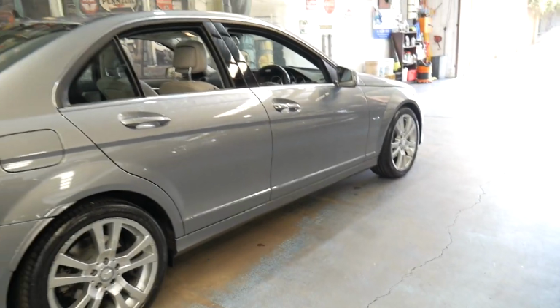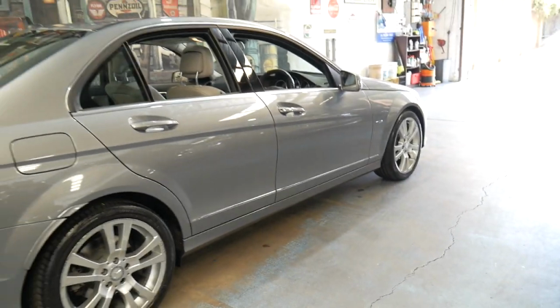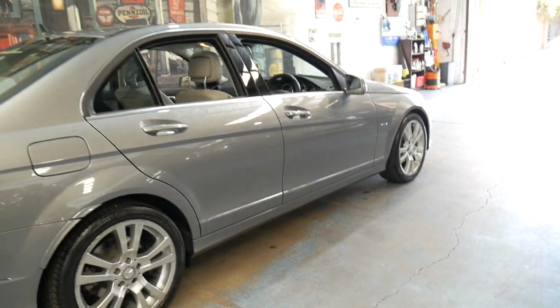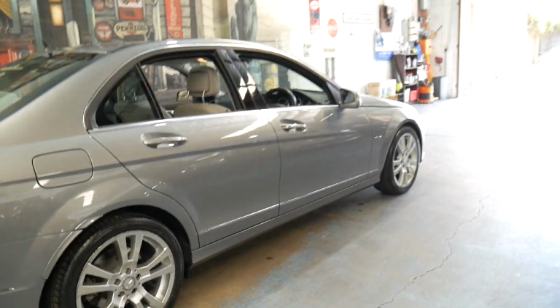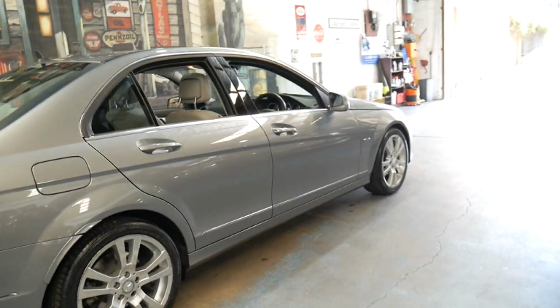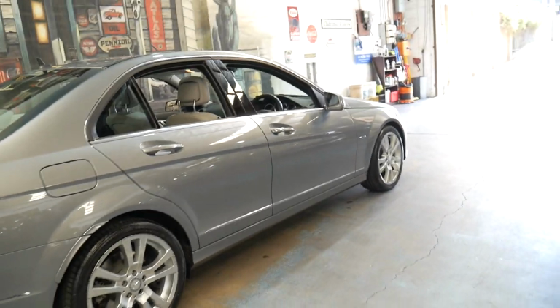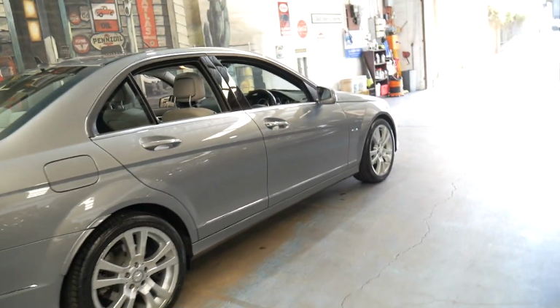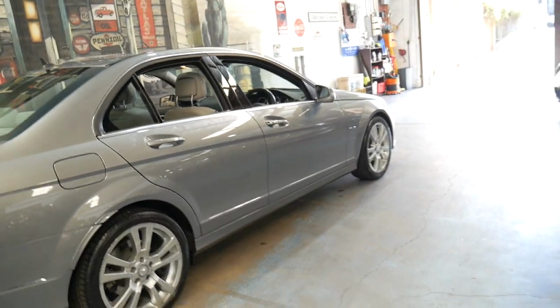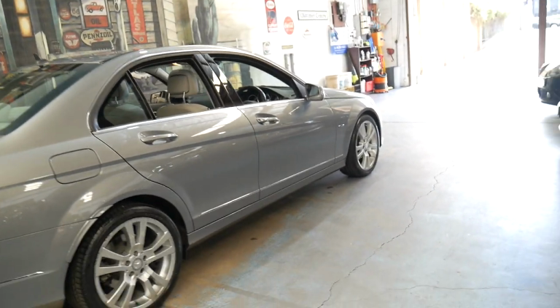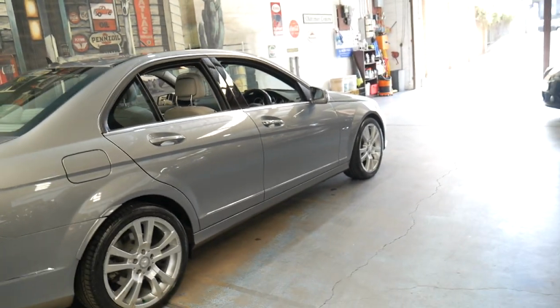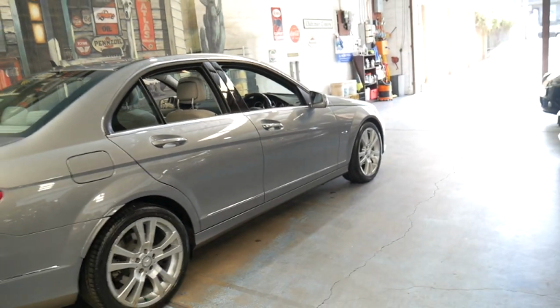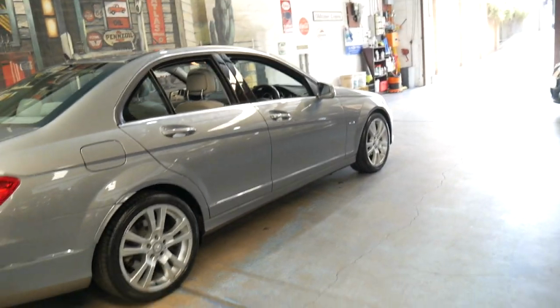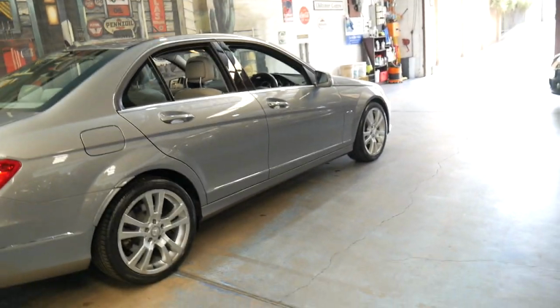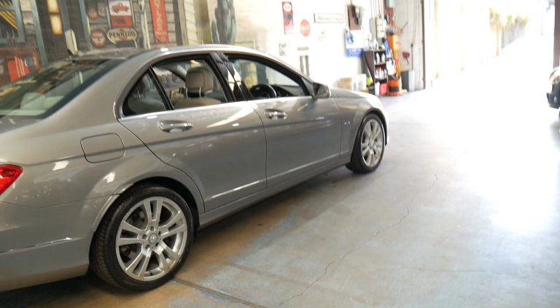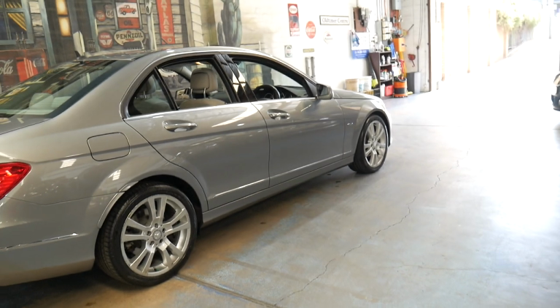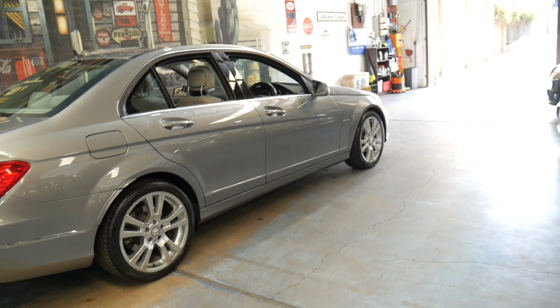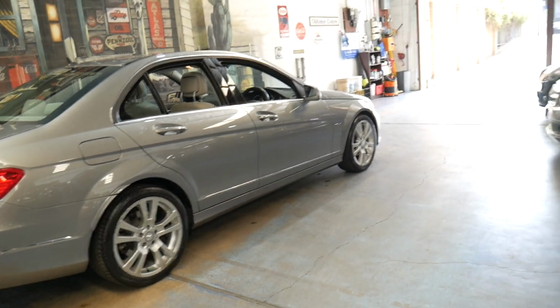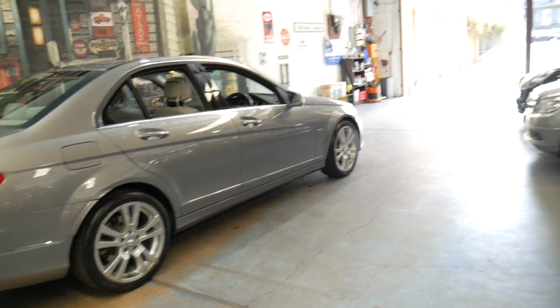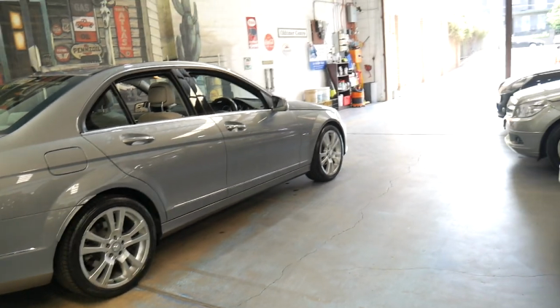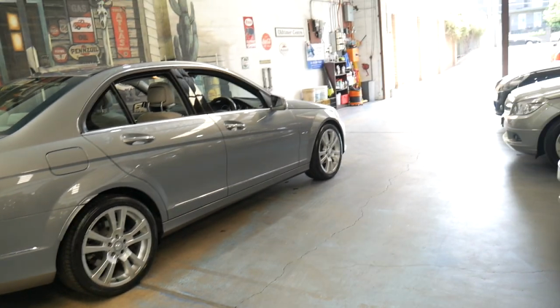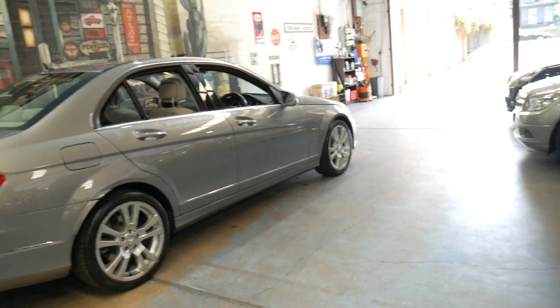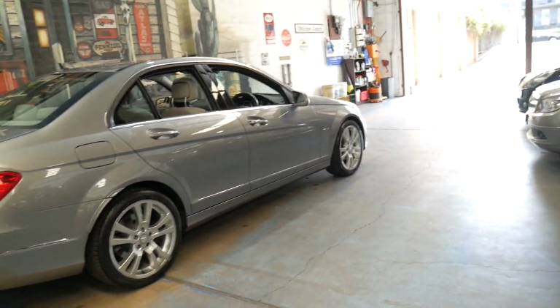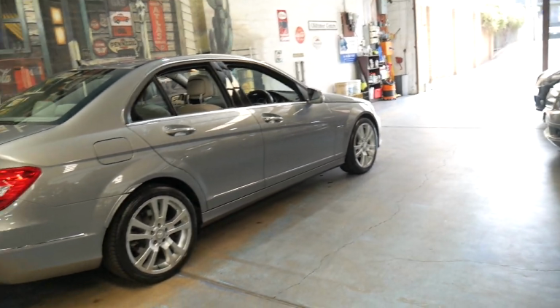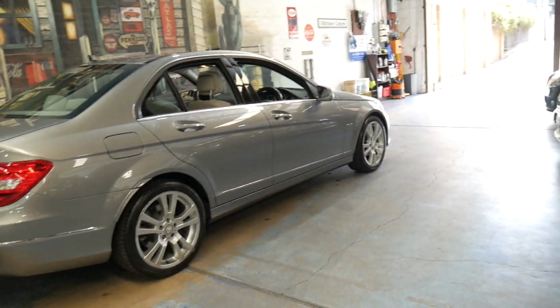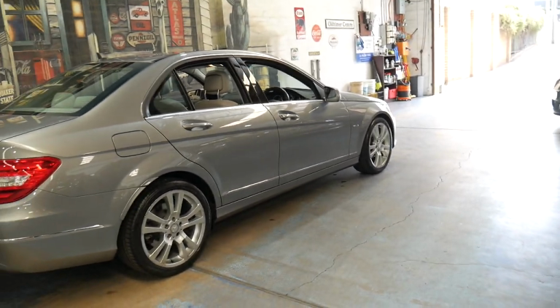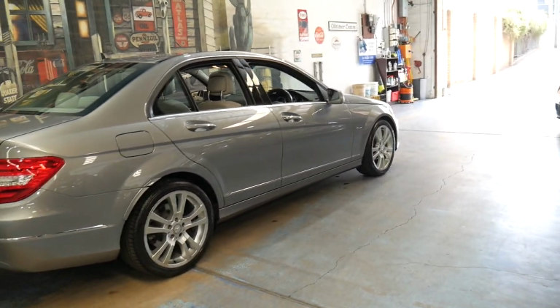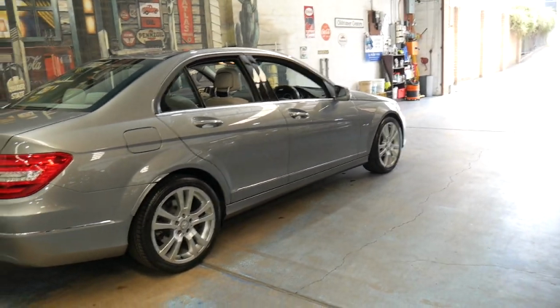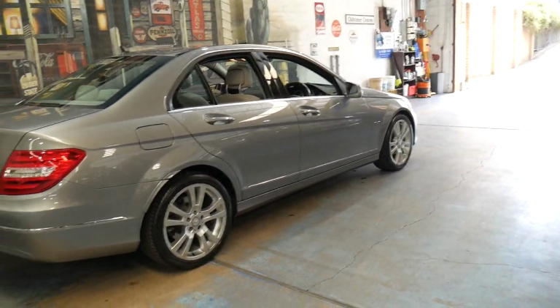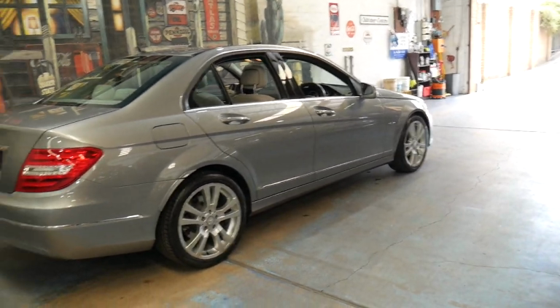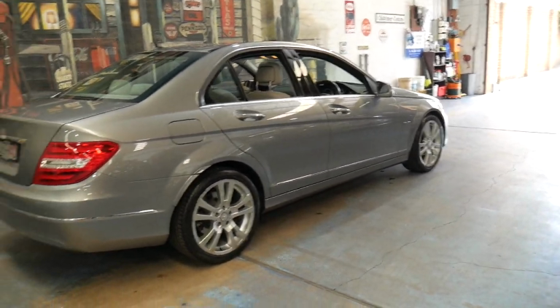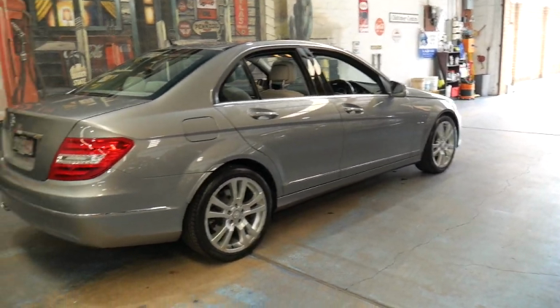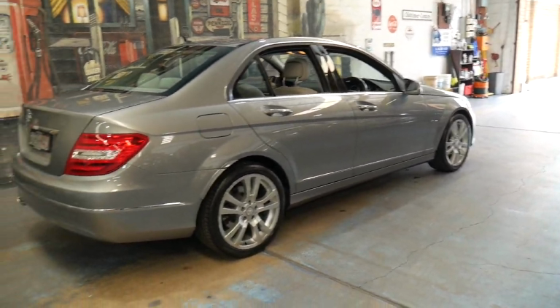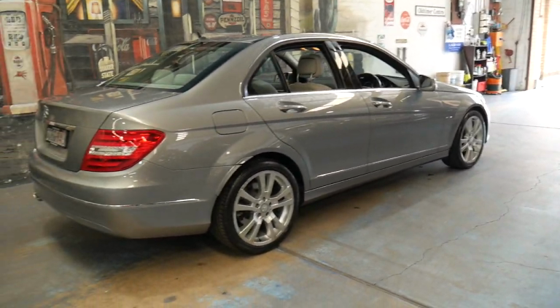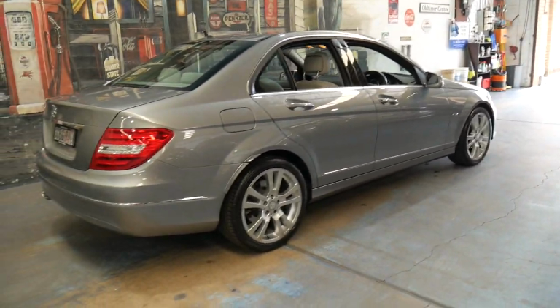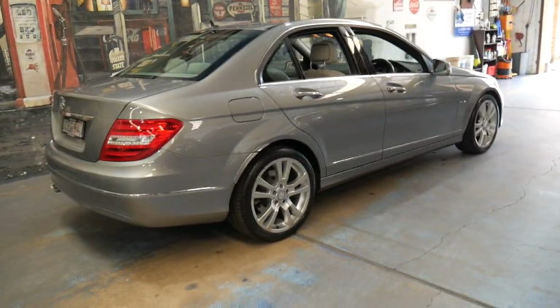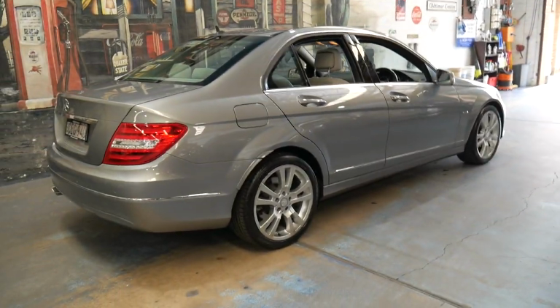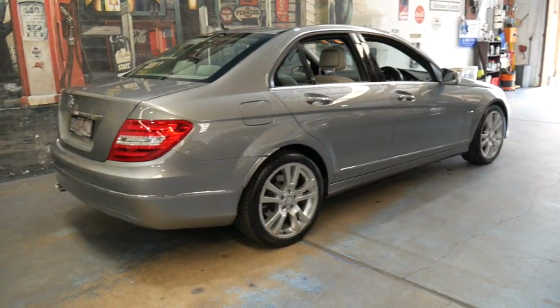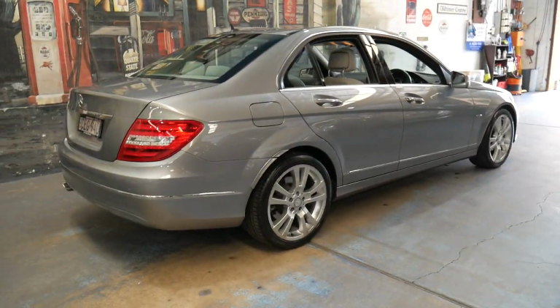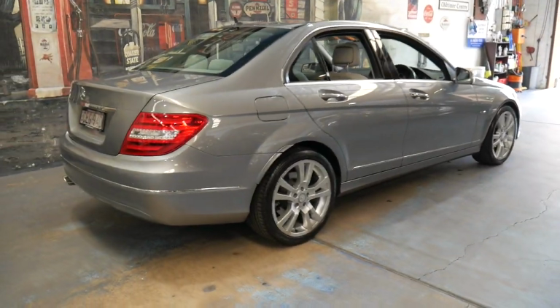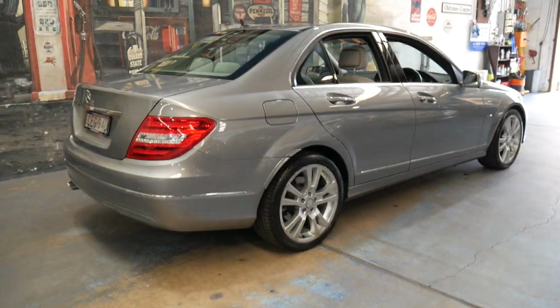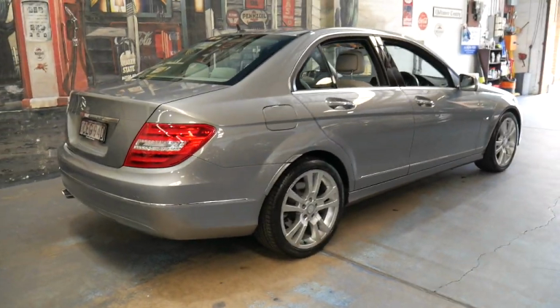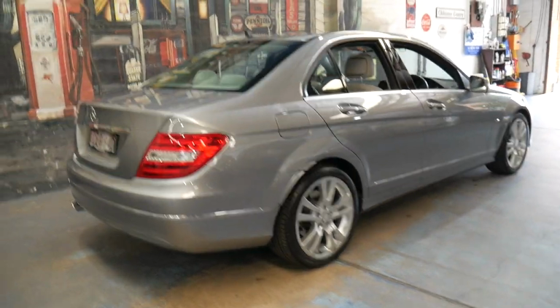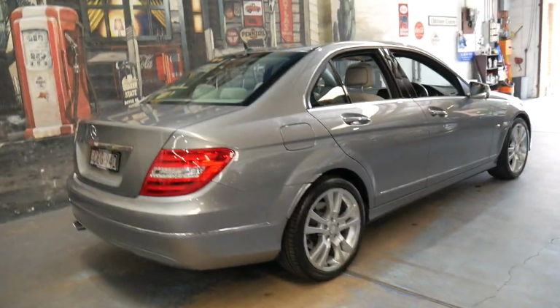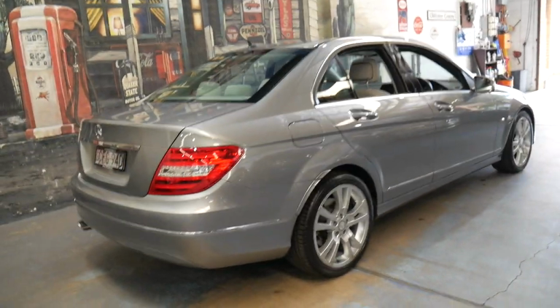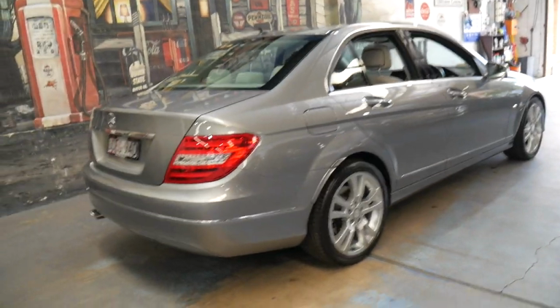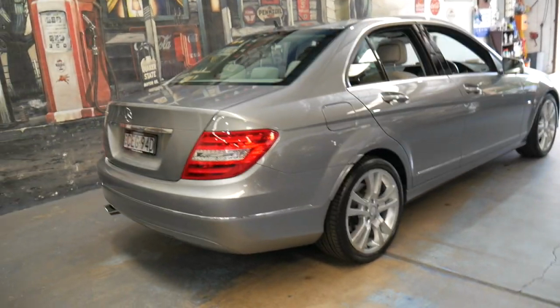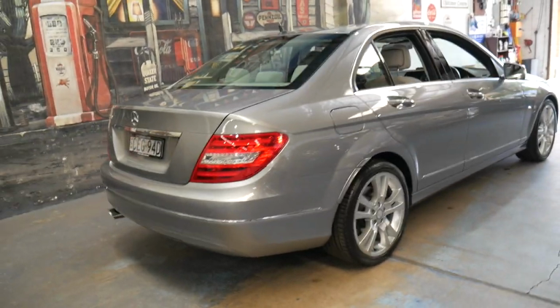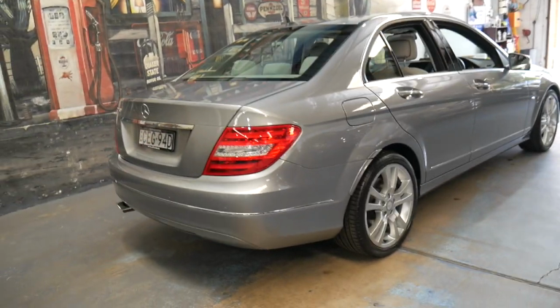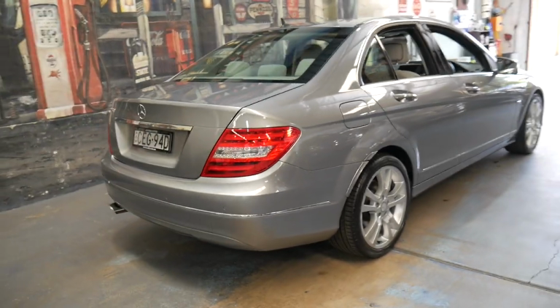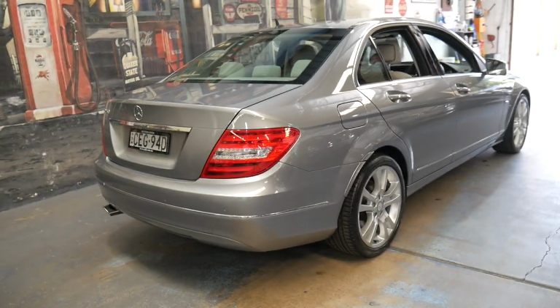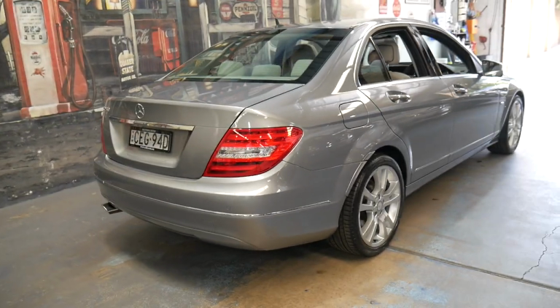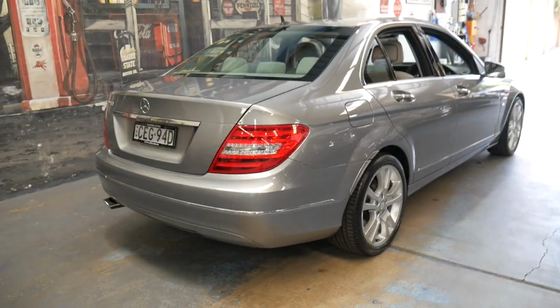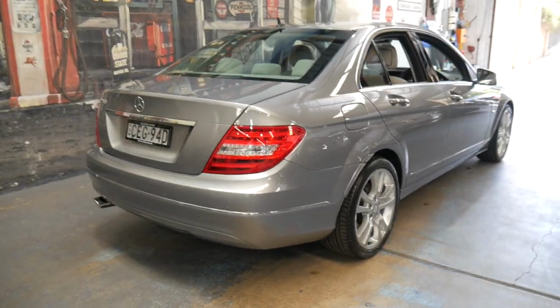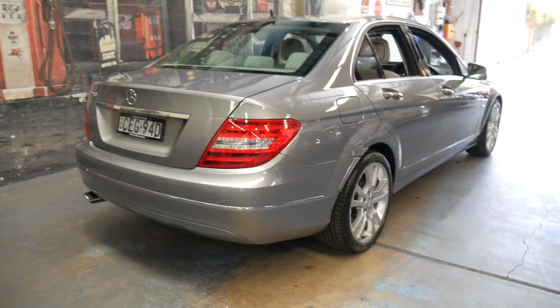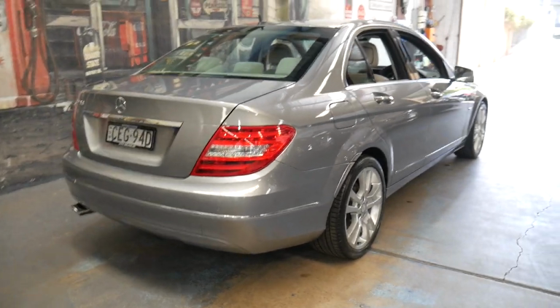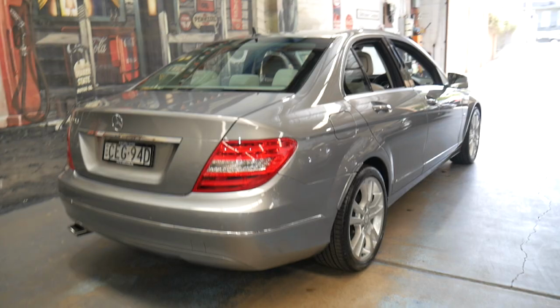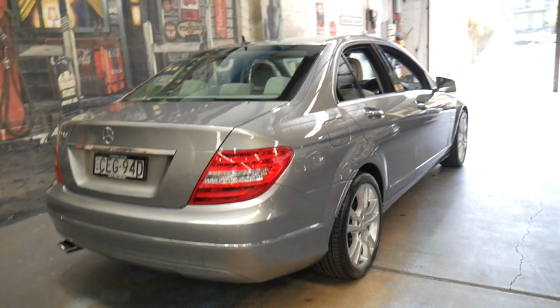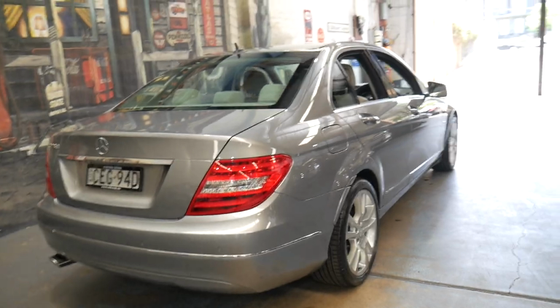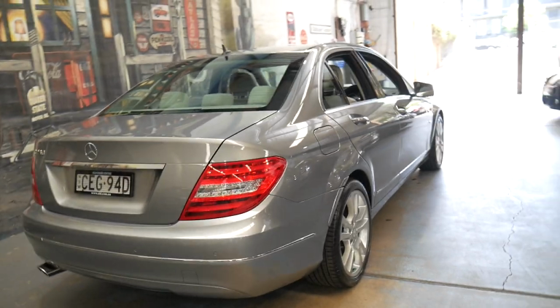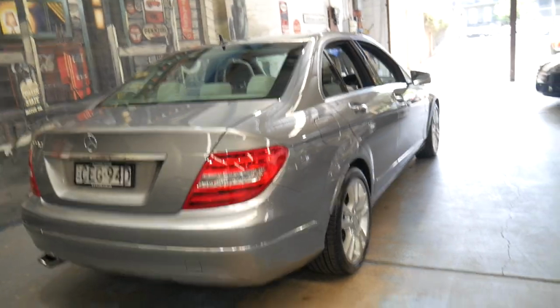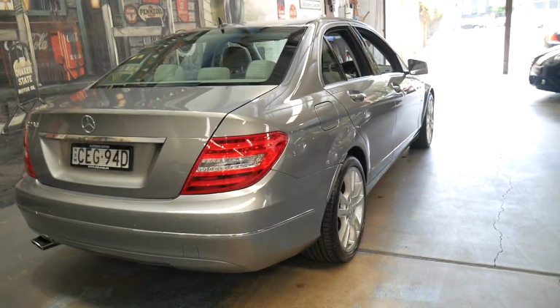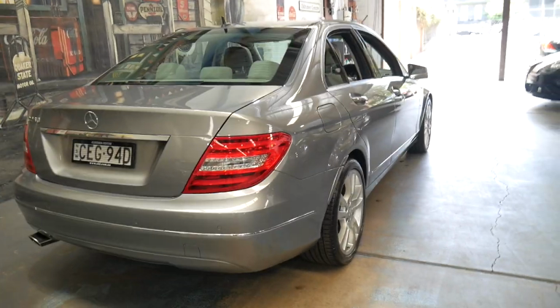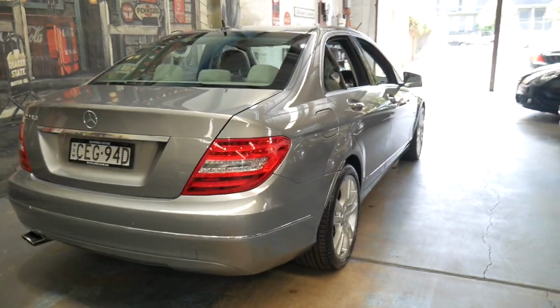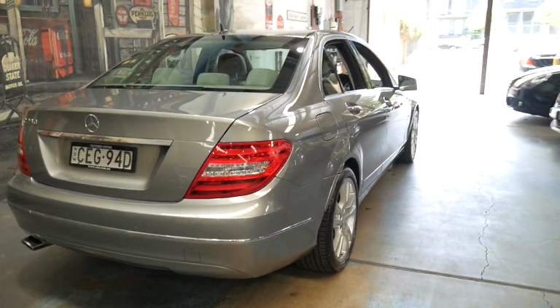It's got the very nice multi-spoke avant-garde alloy wheels. It's an update series and it's got the LED tail lights.